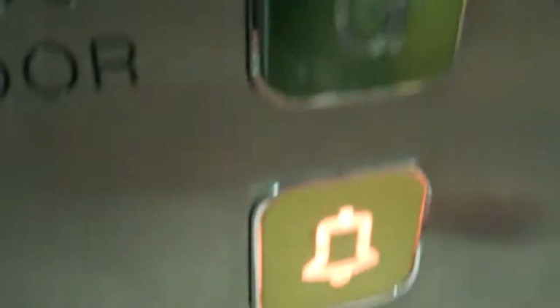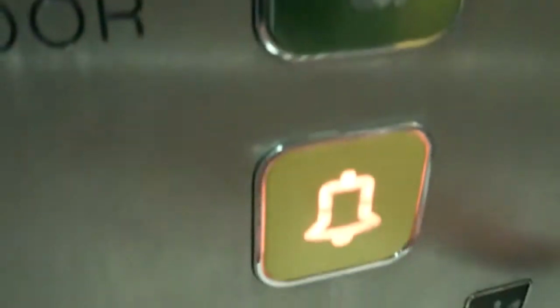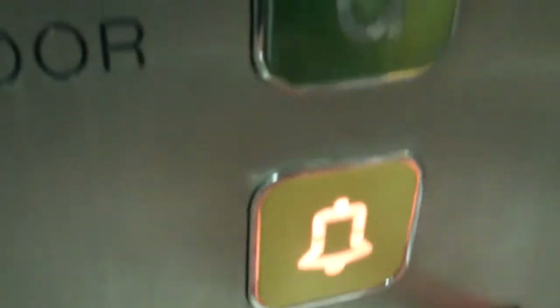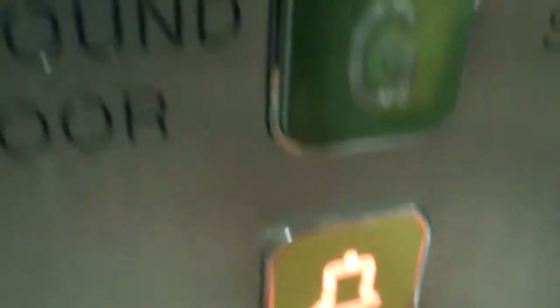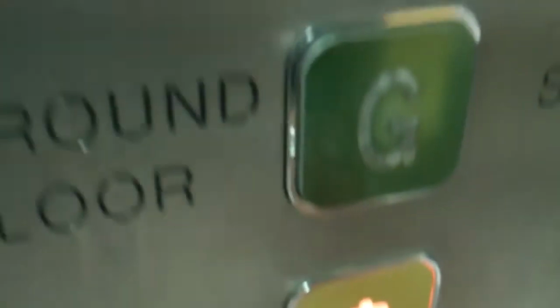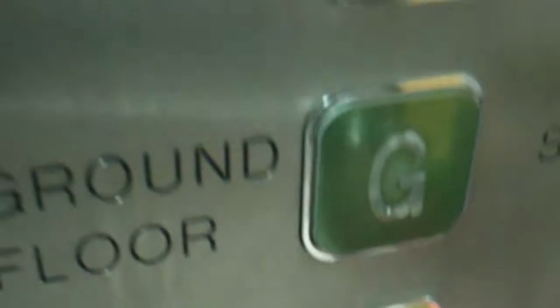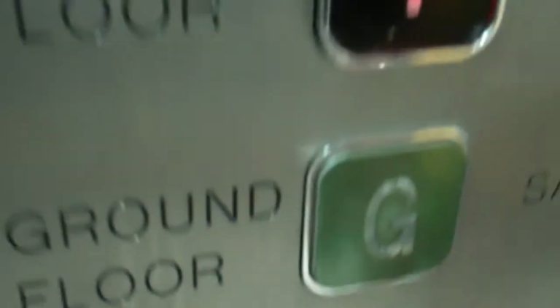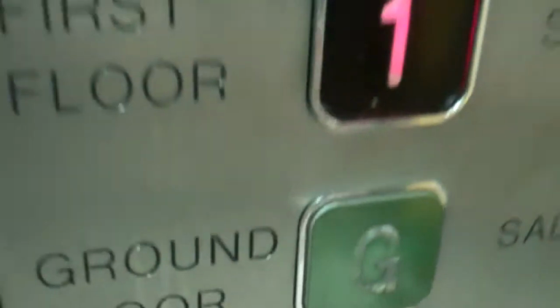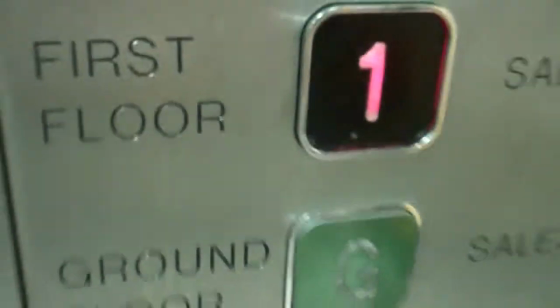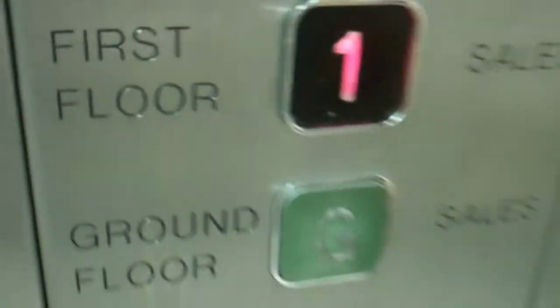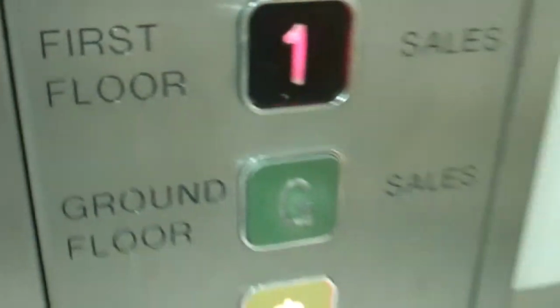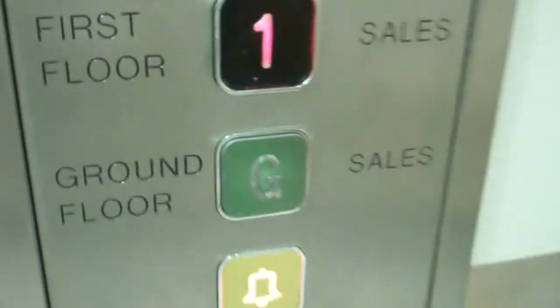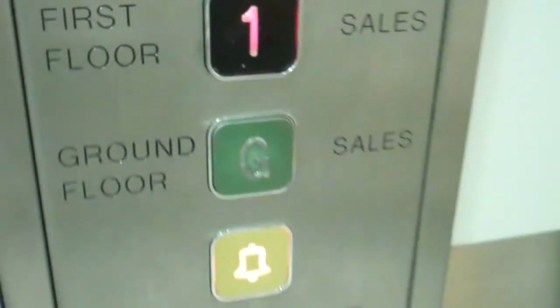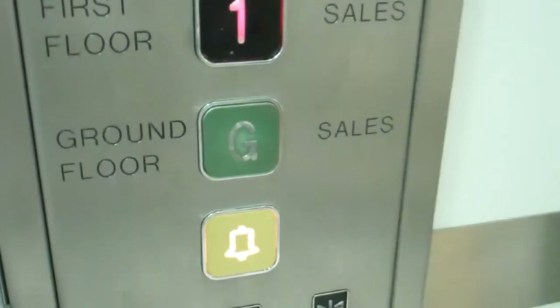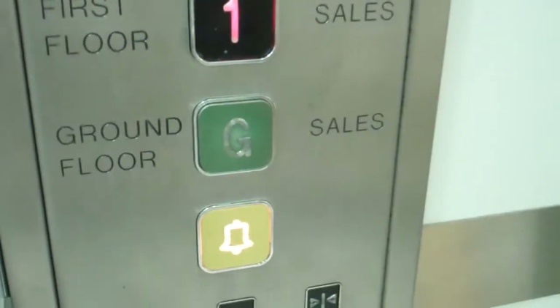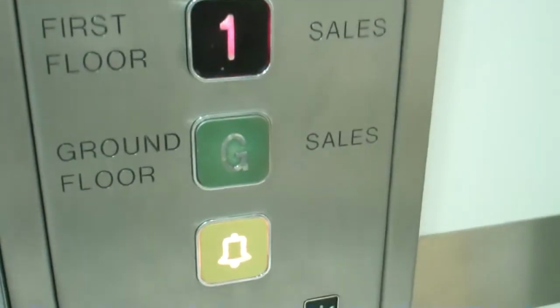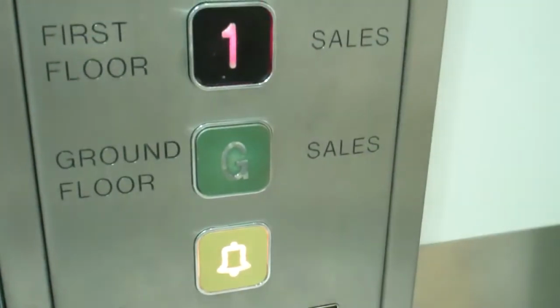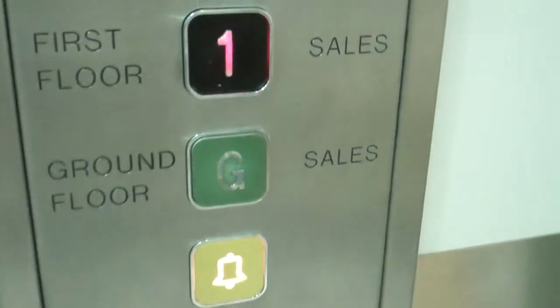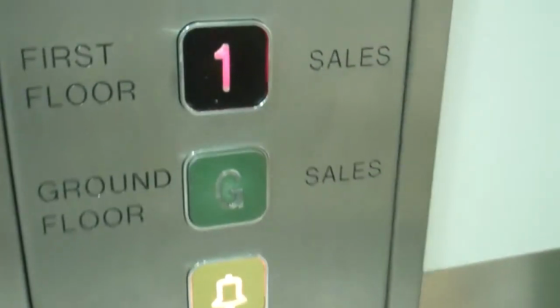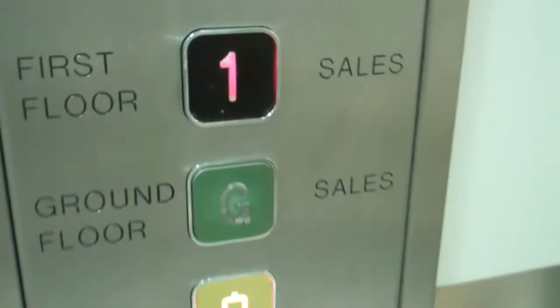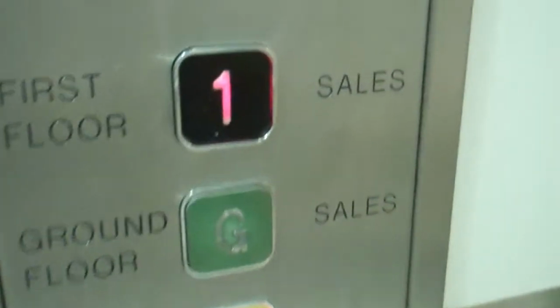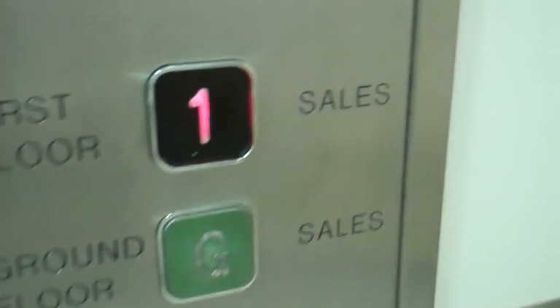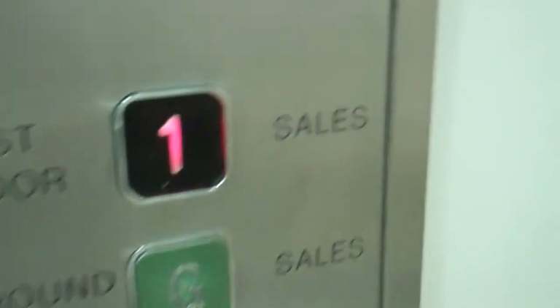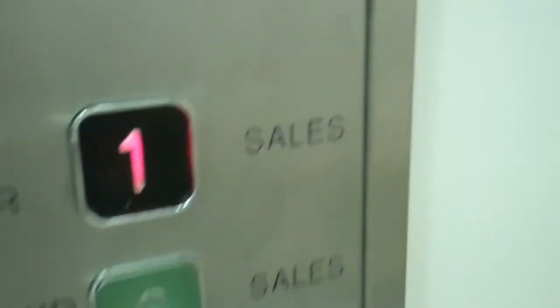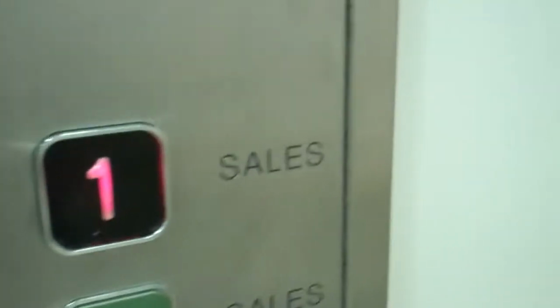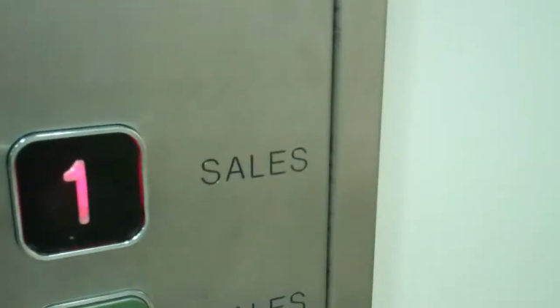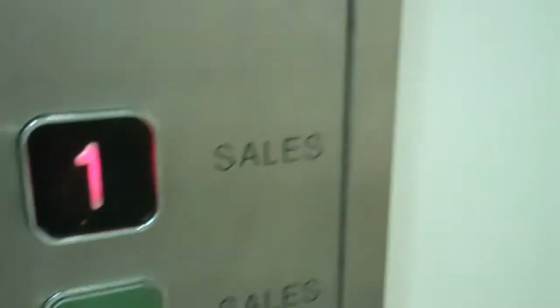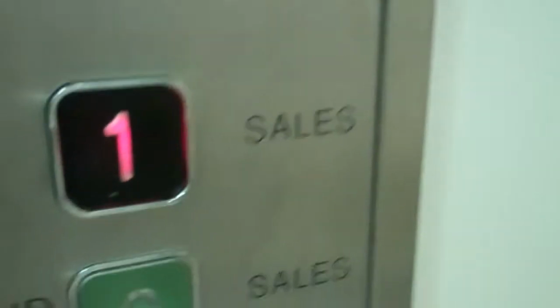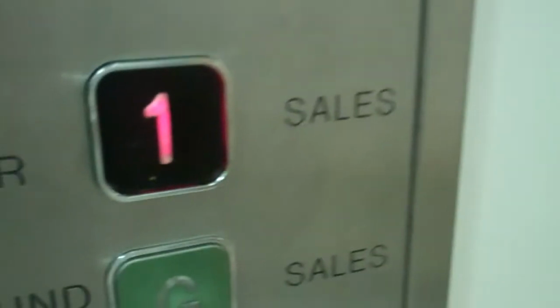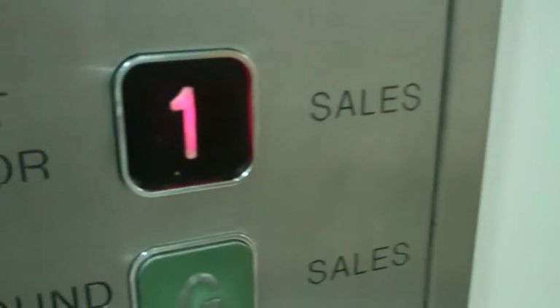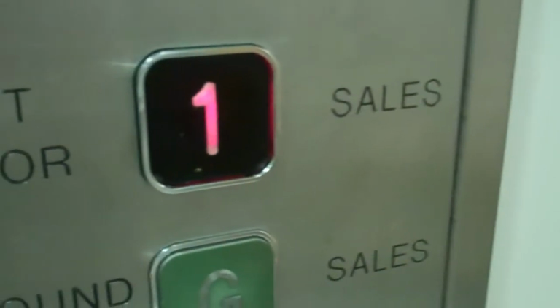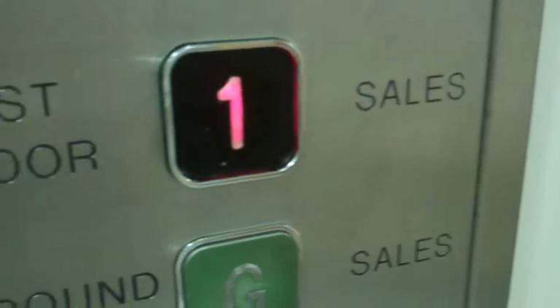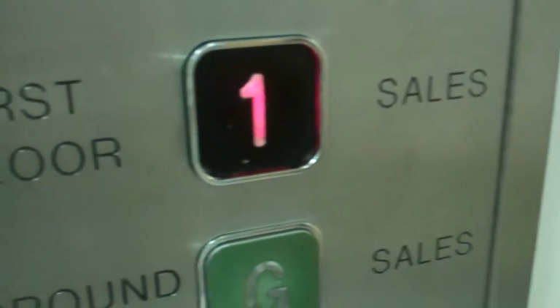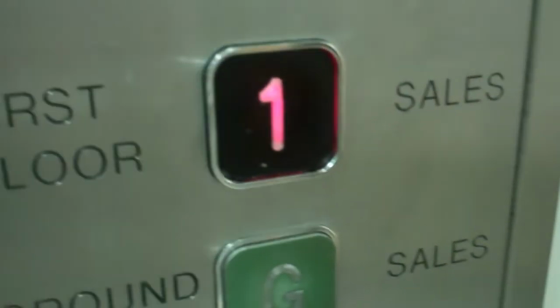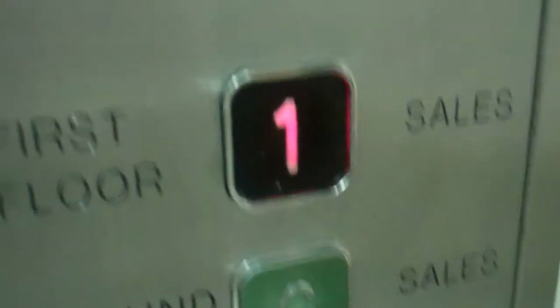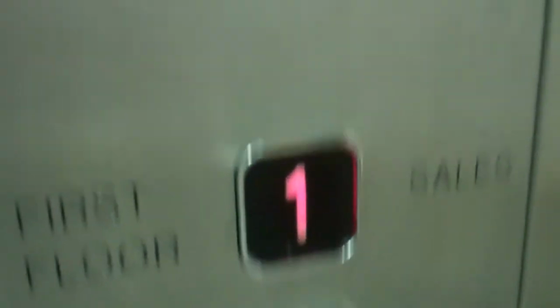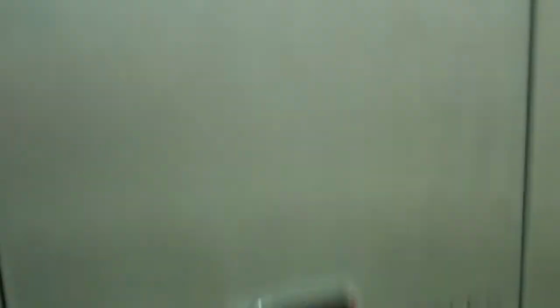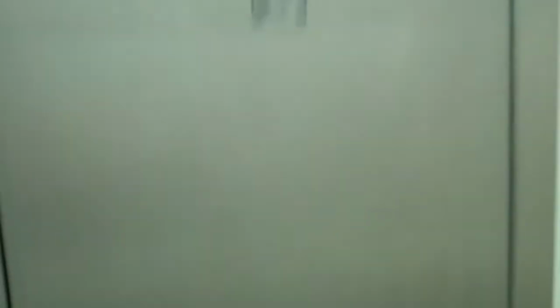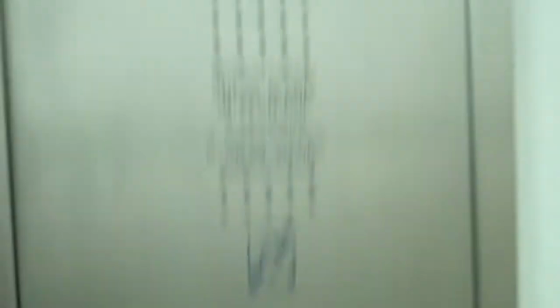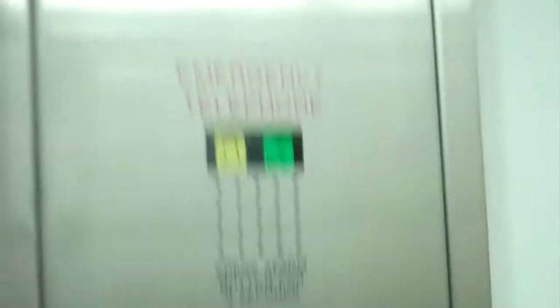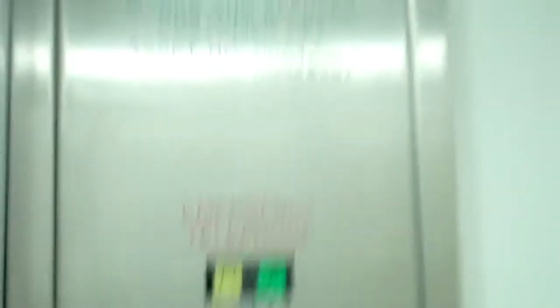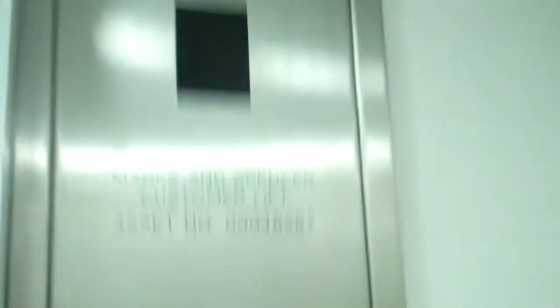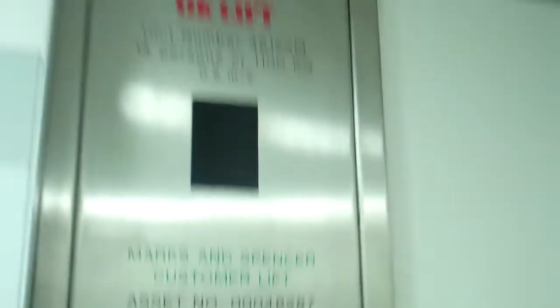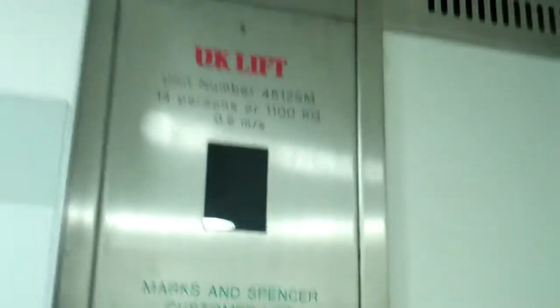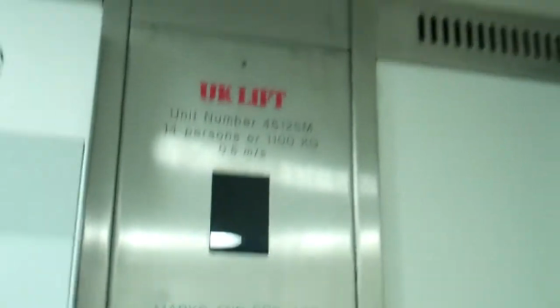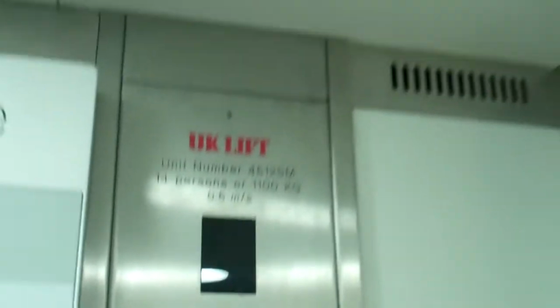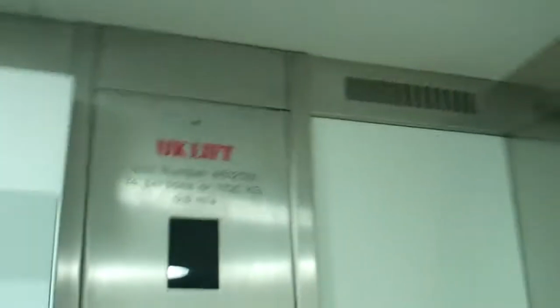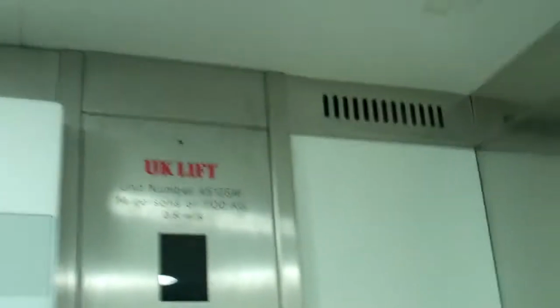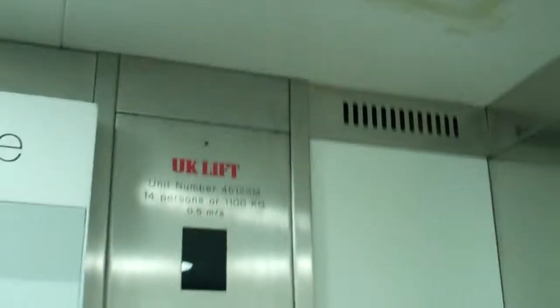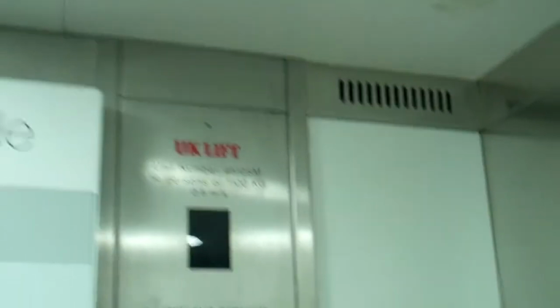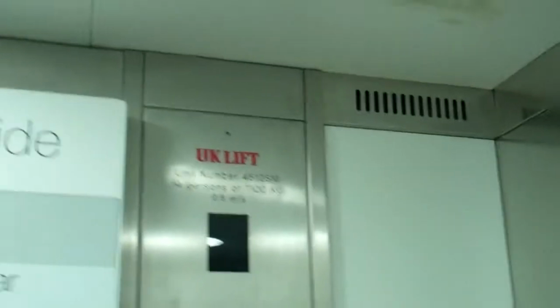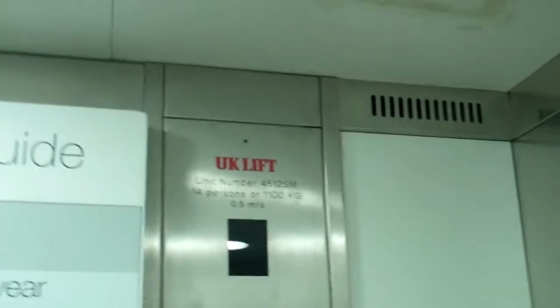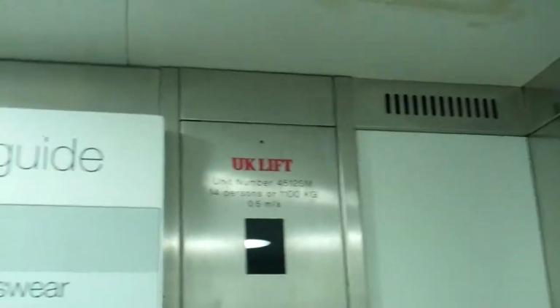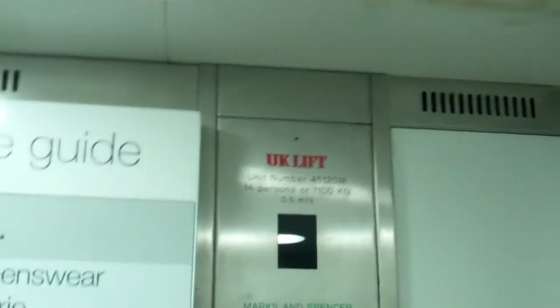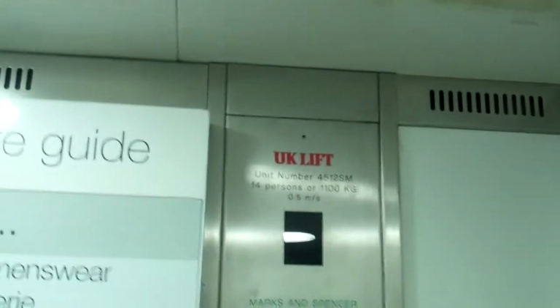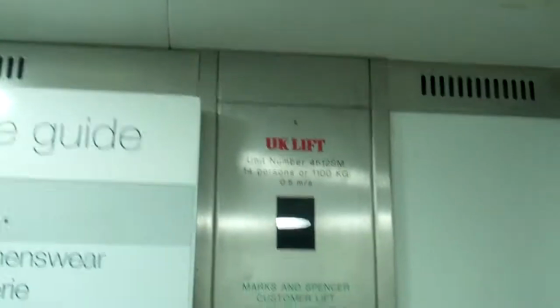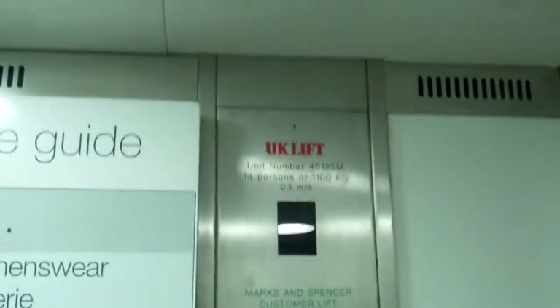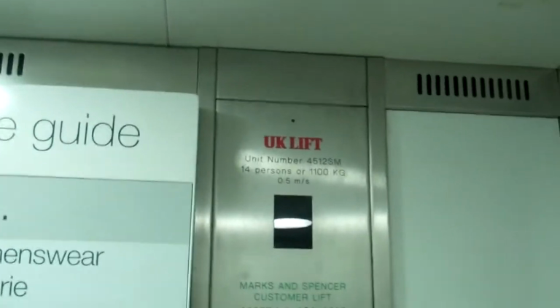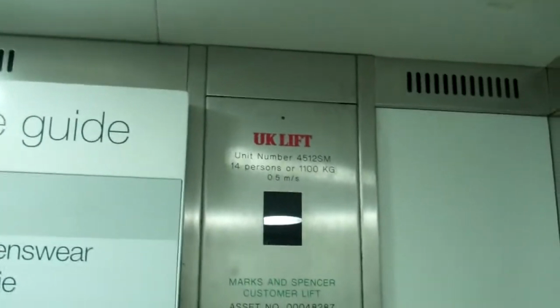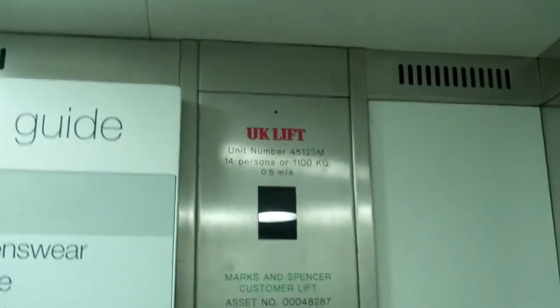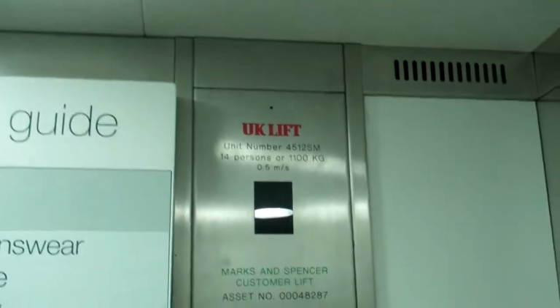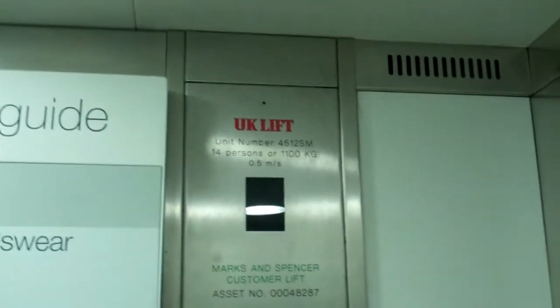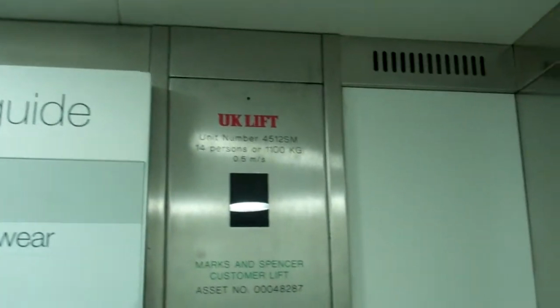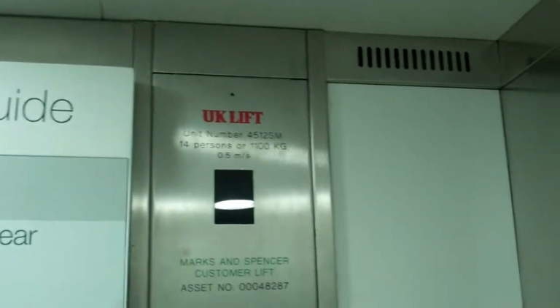We're going to go up to one. Capacity 14 persons, 1,100 kilos.